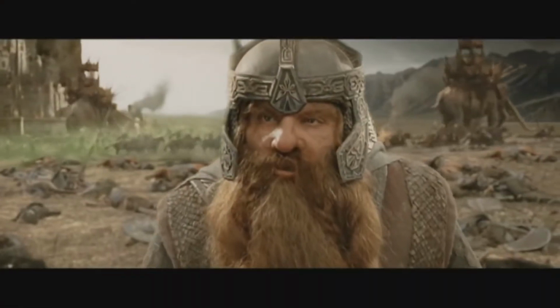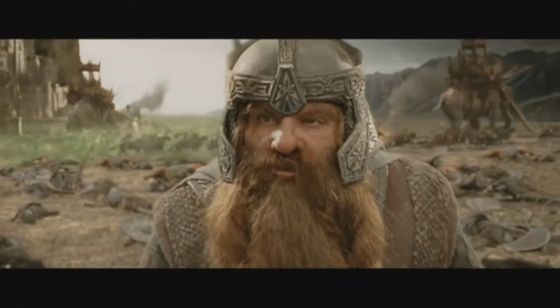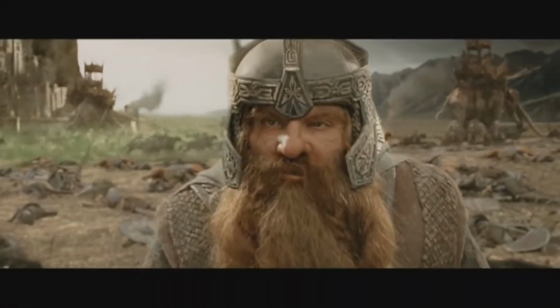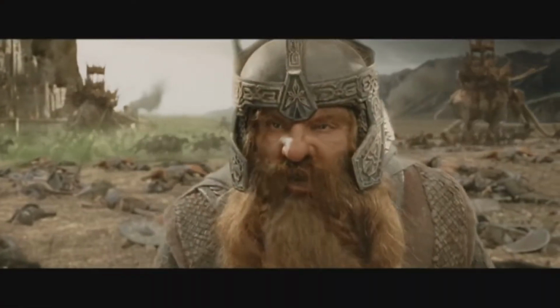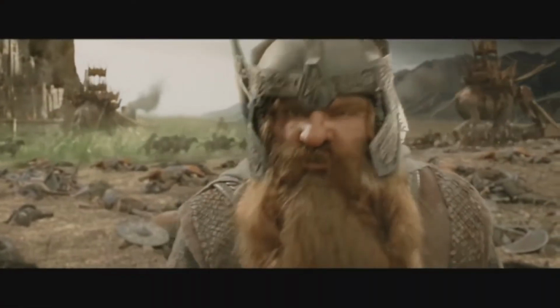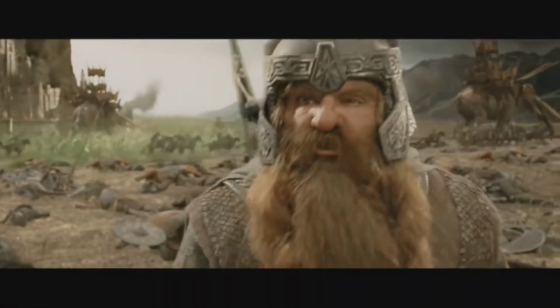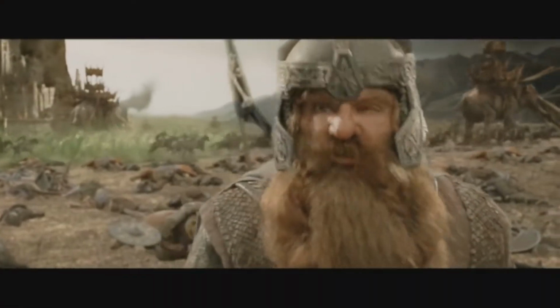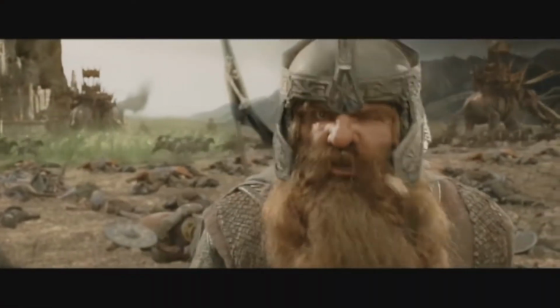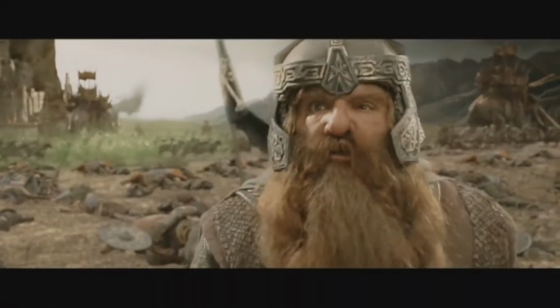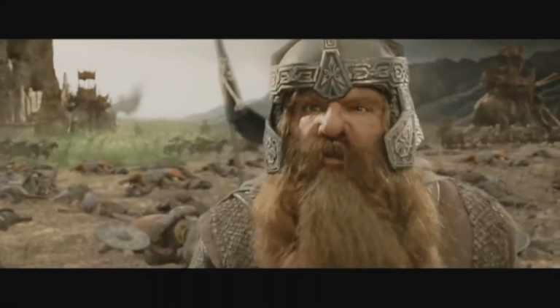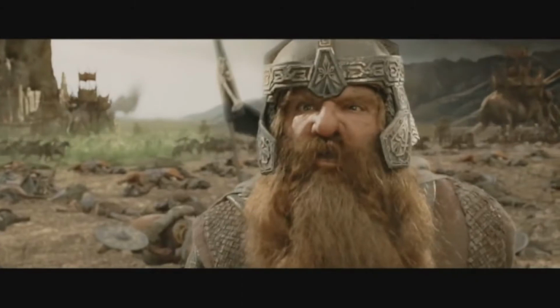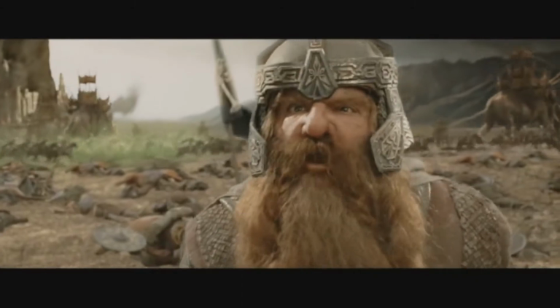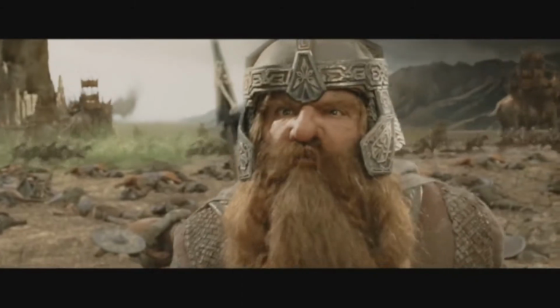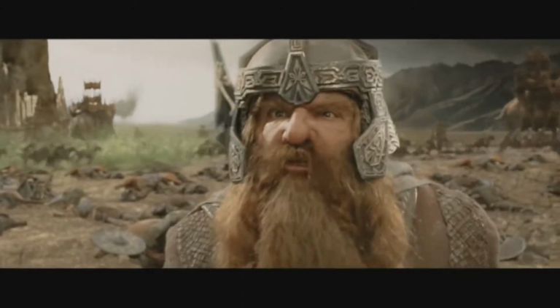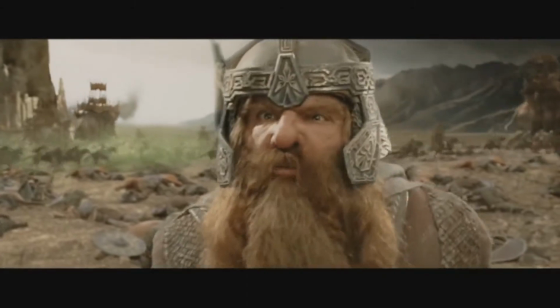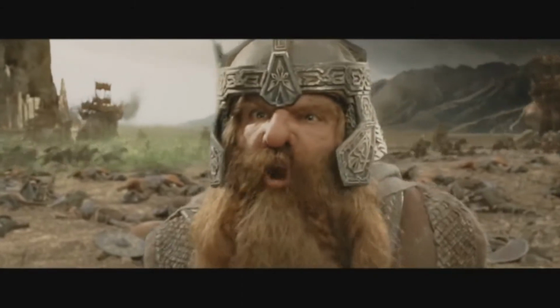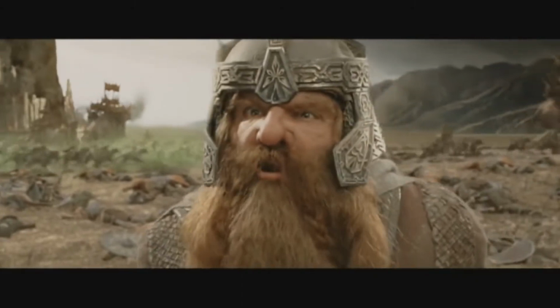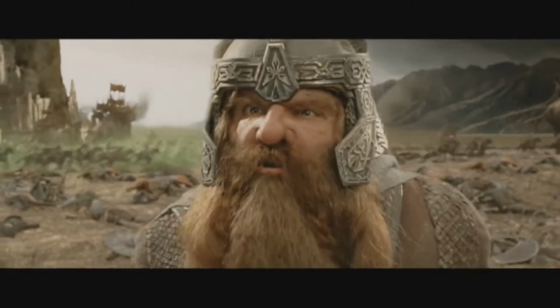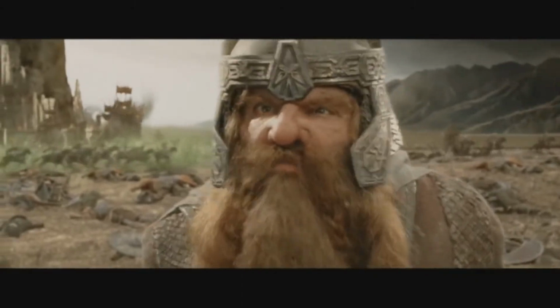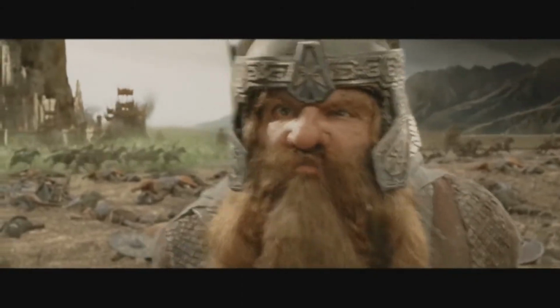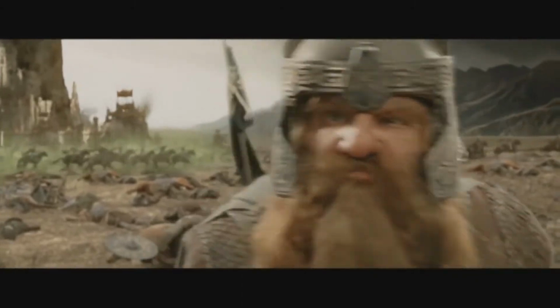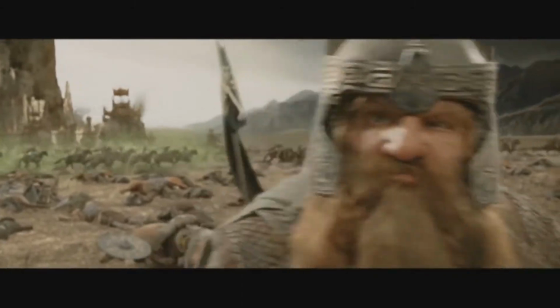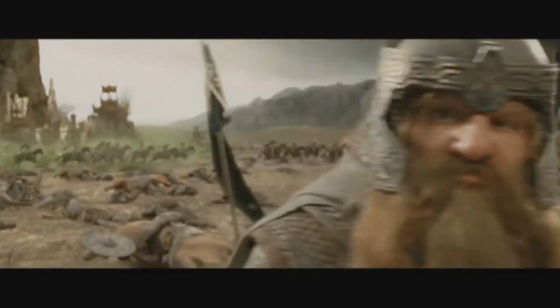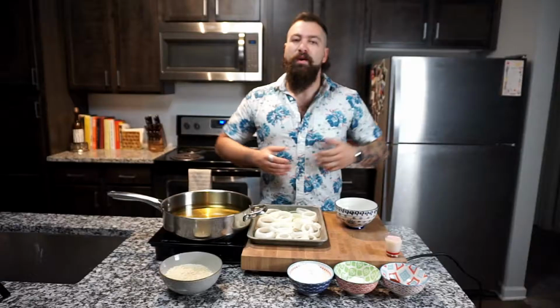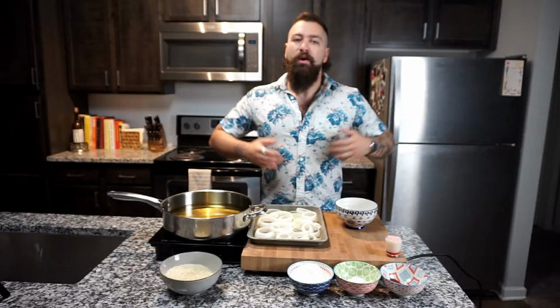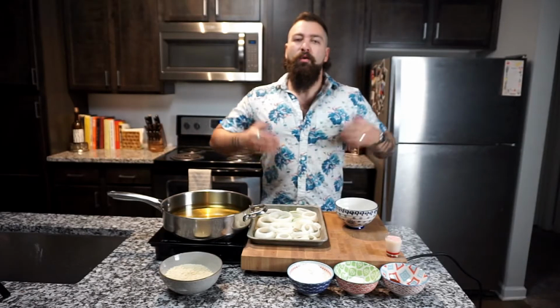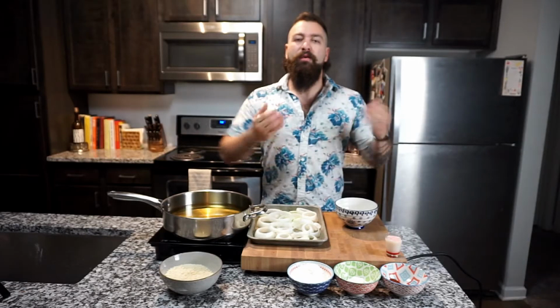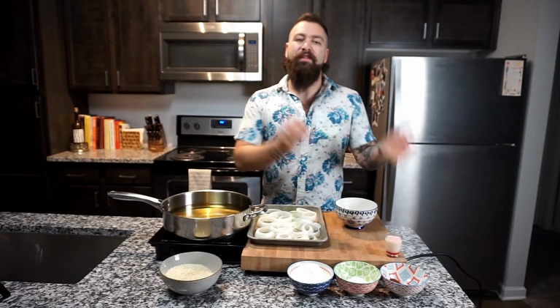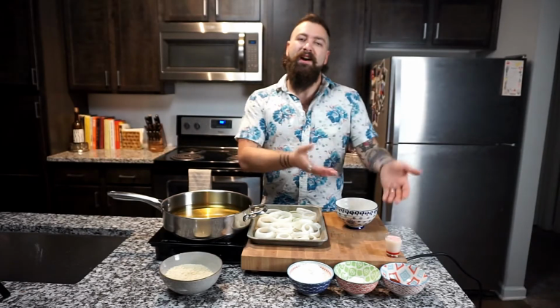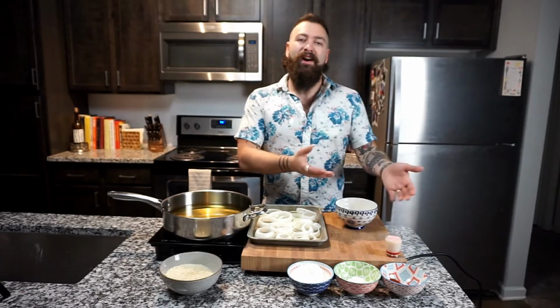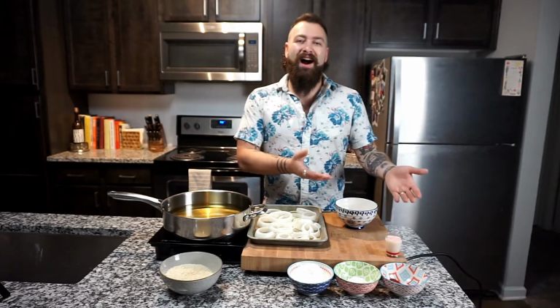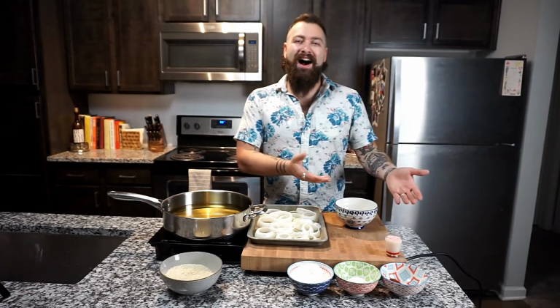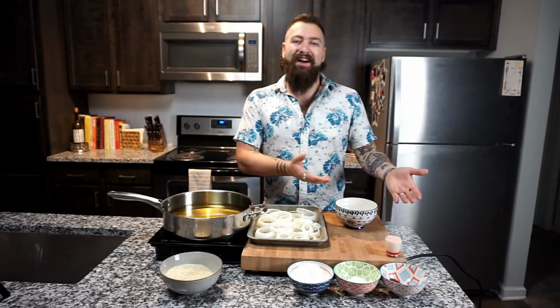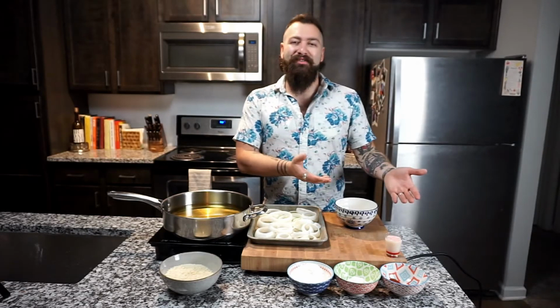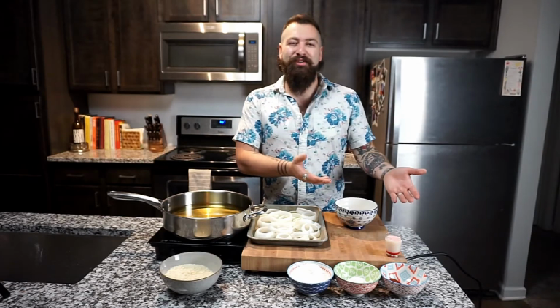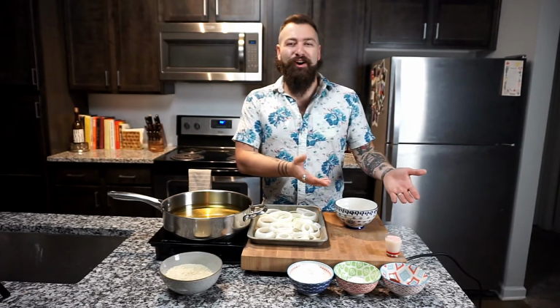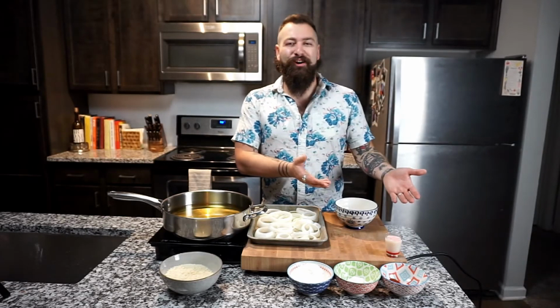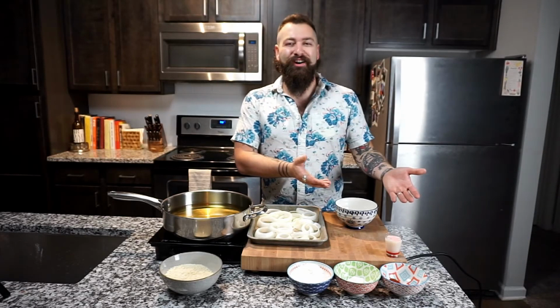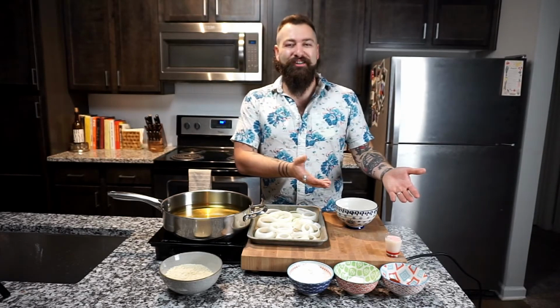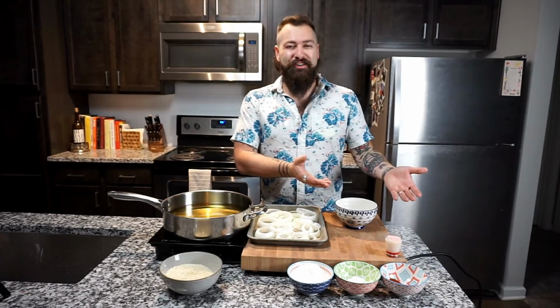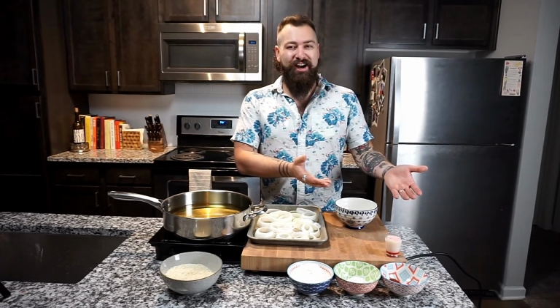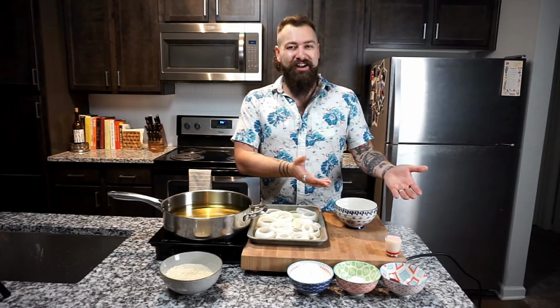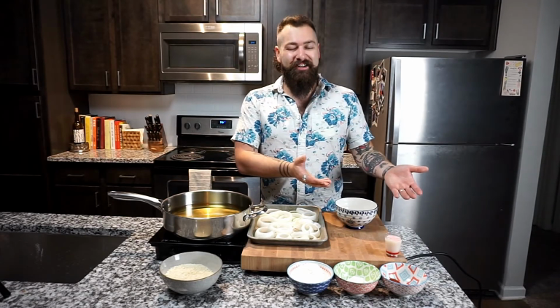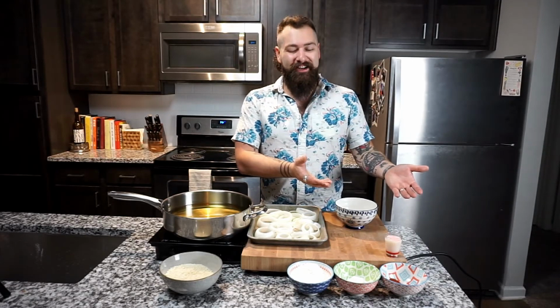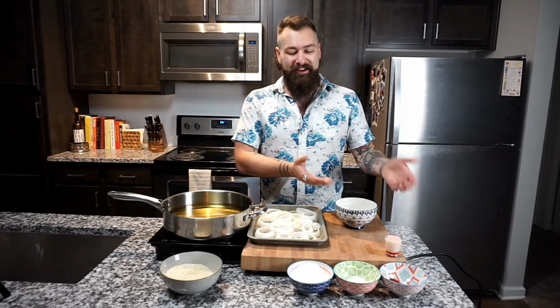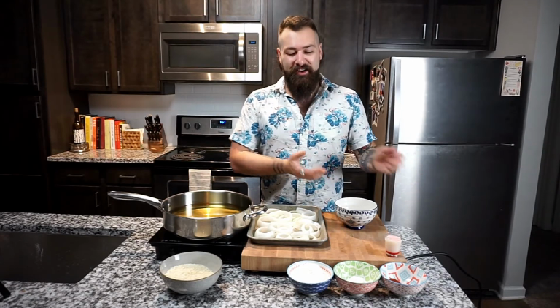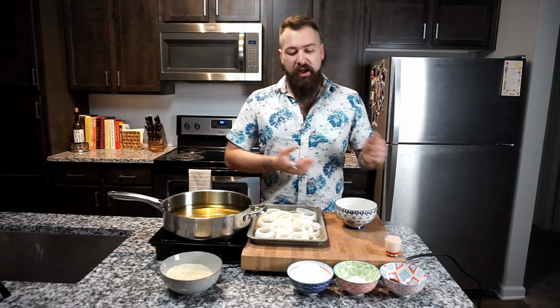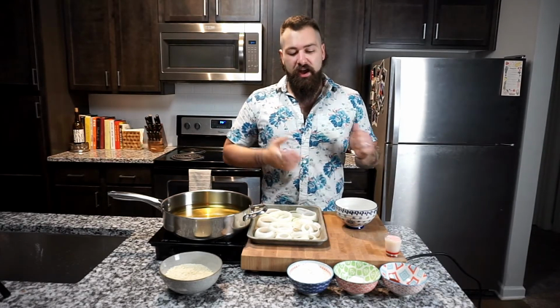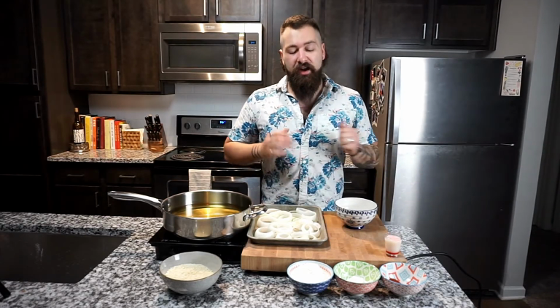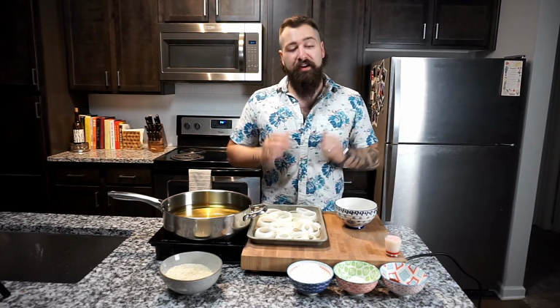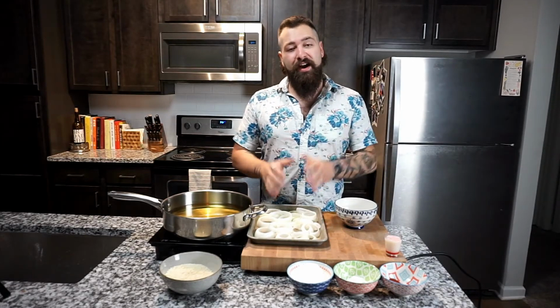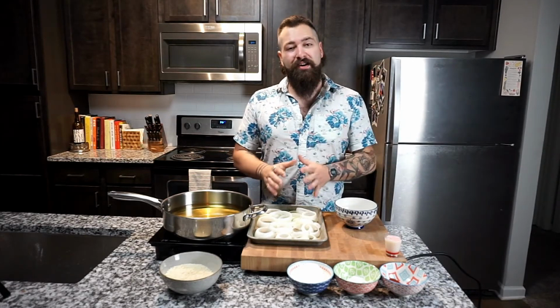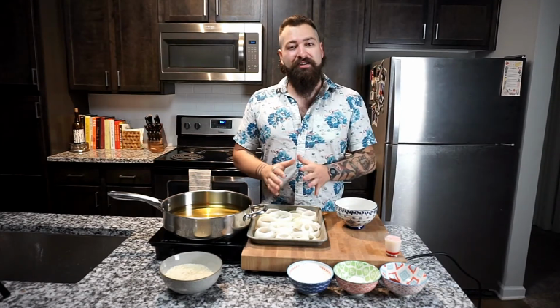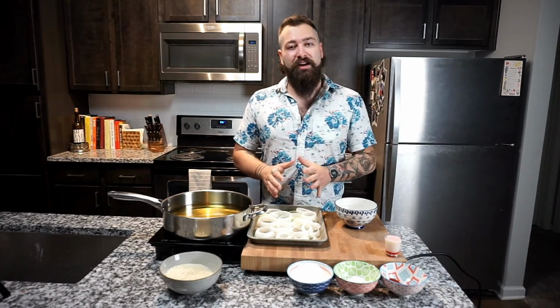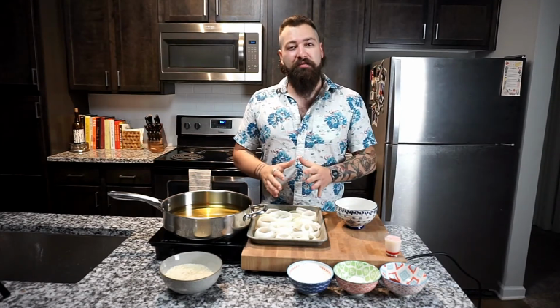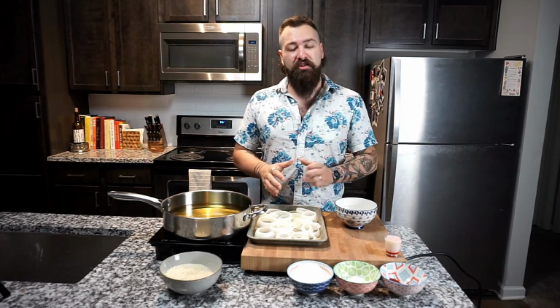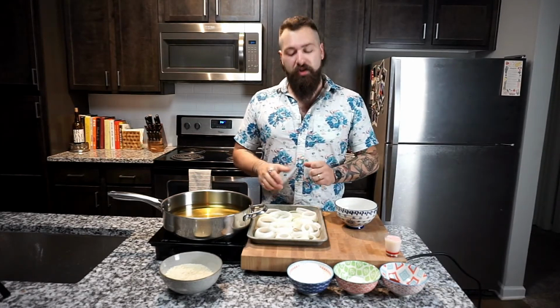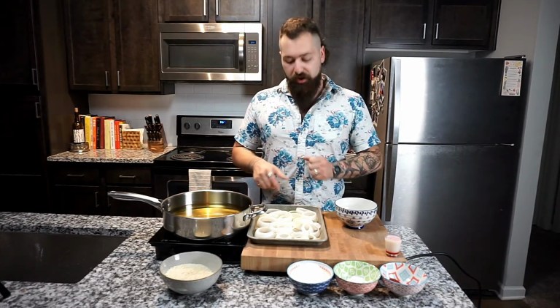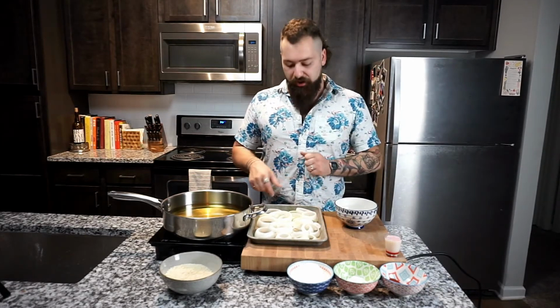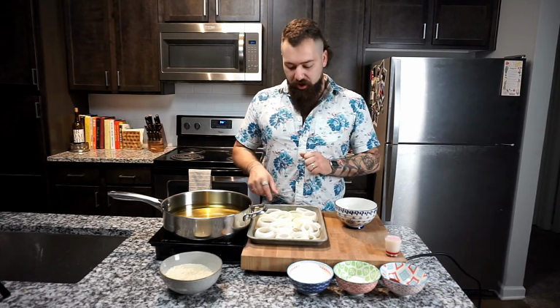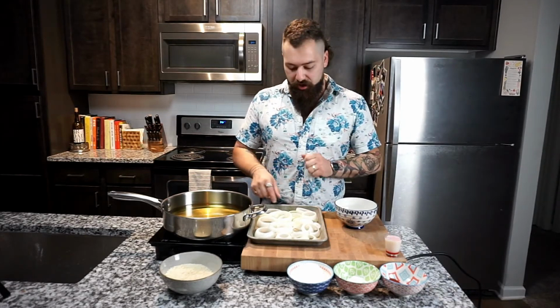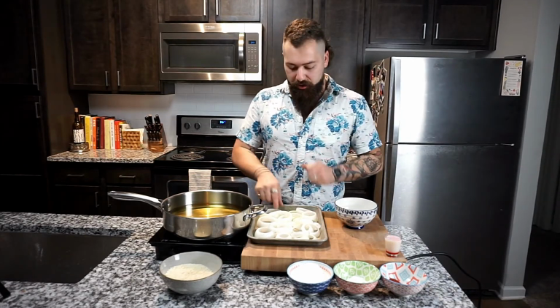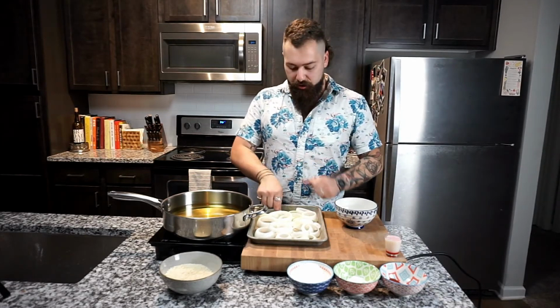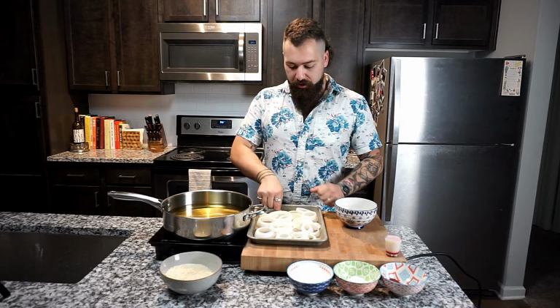That still only counts as one! We've got our Eye of Sauron shot done and now it's time to start on the onion rings.